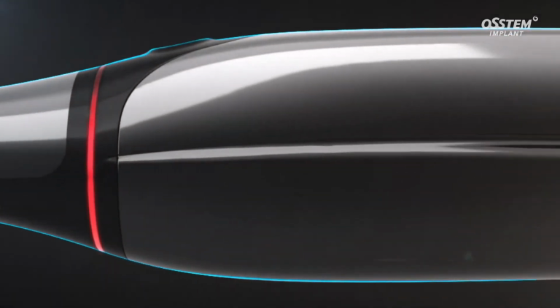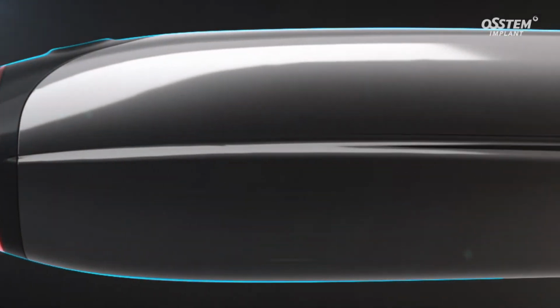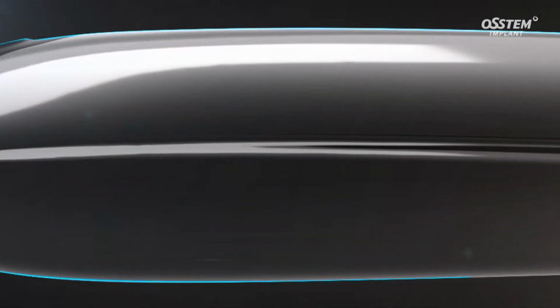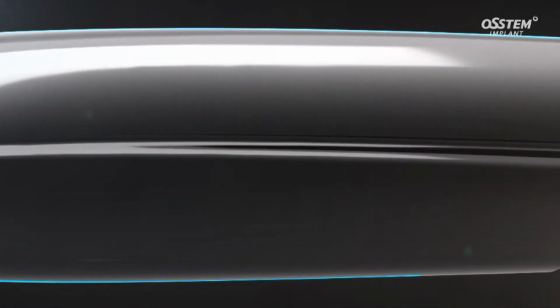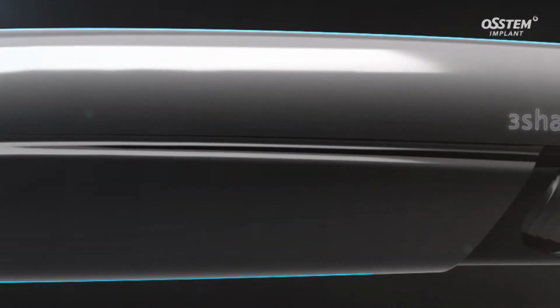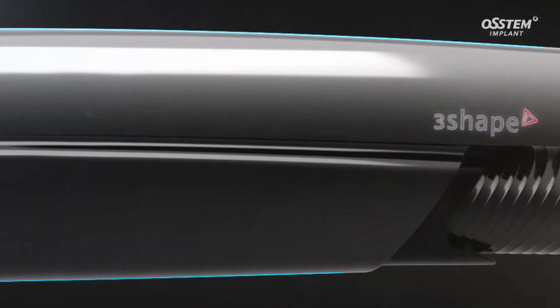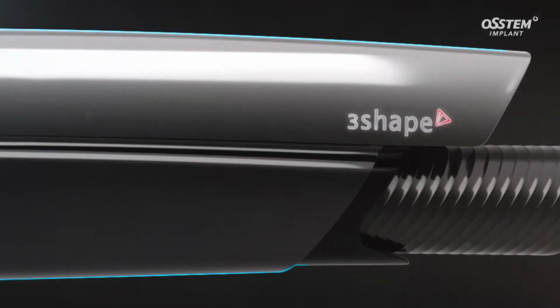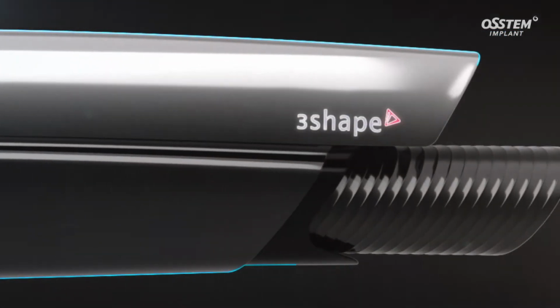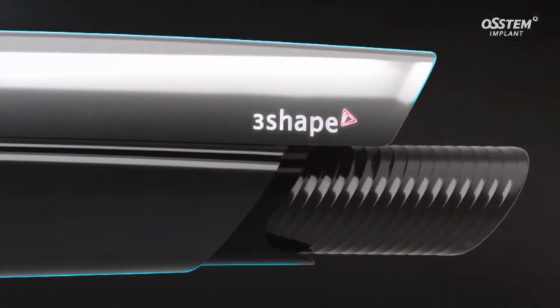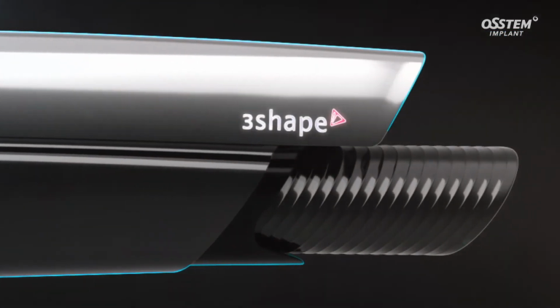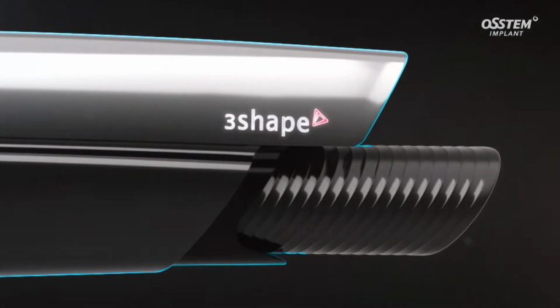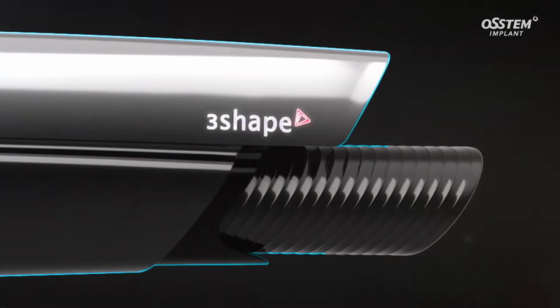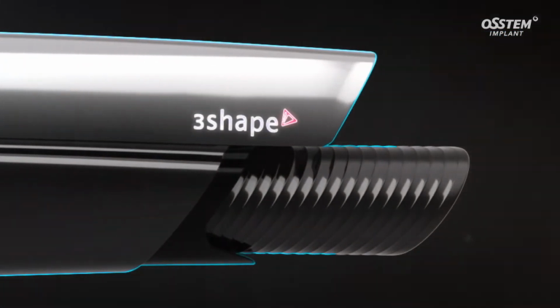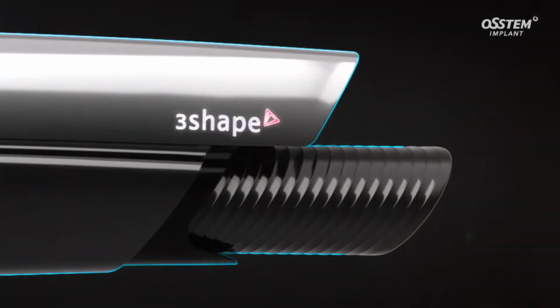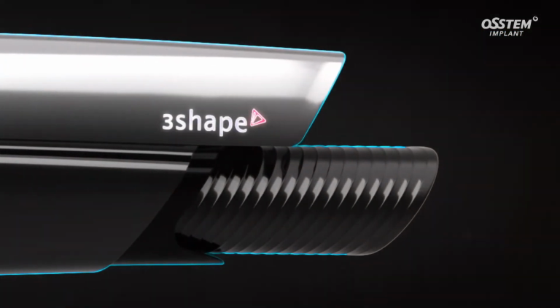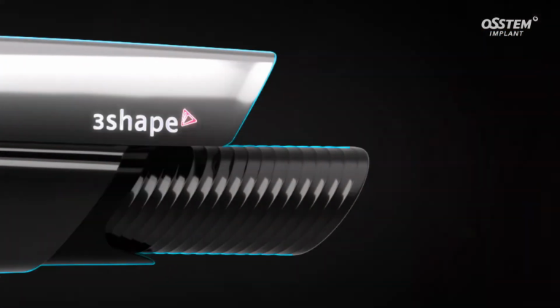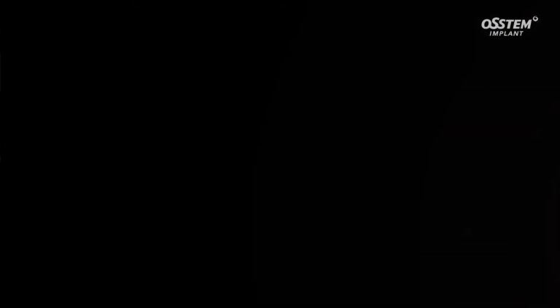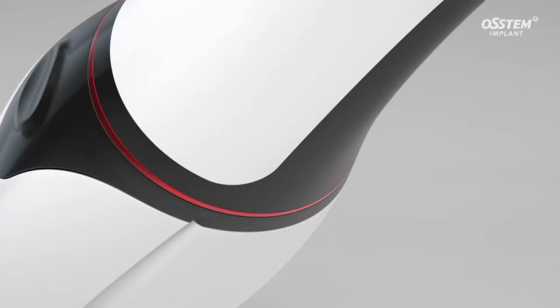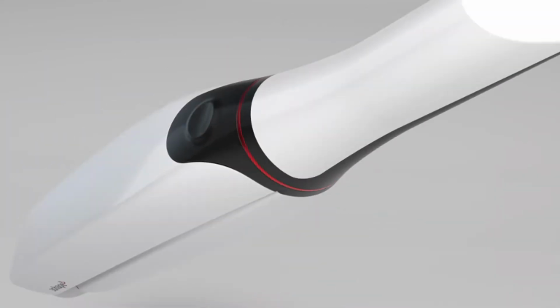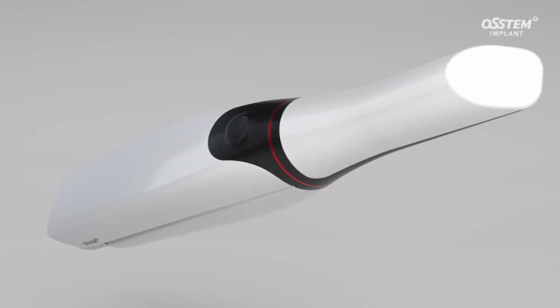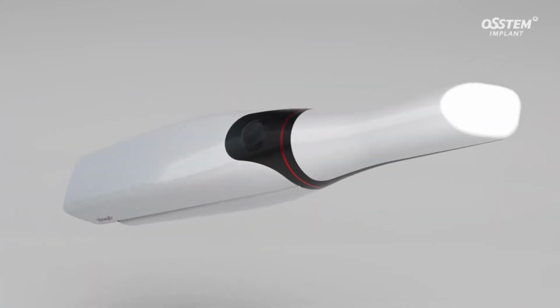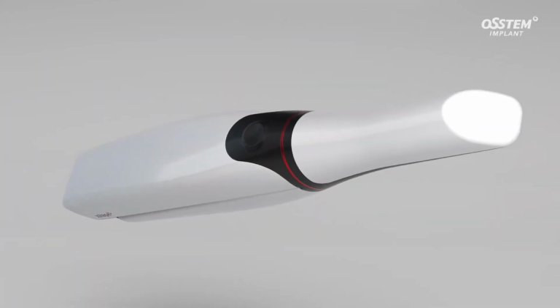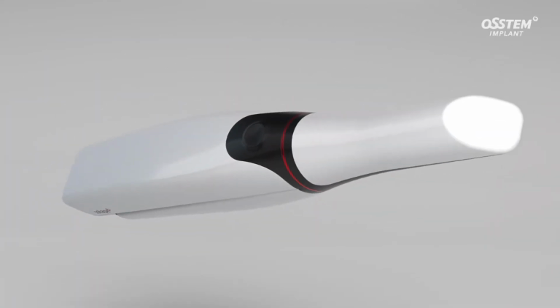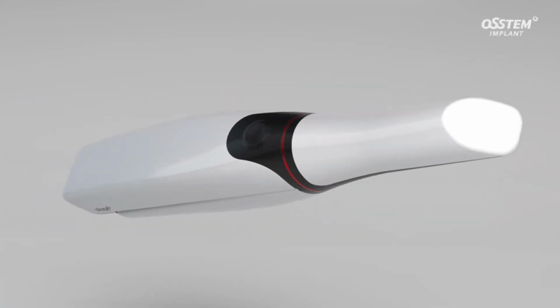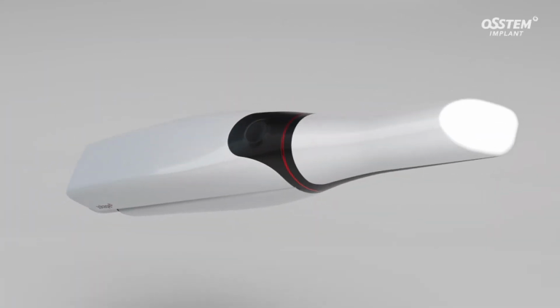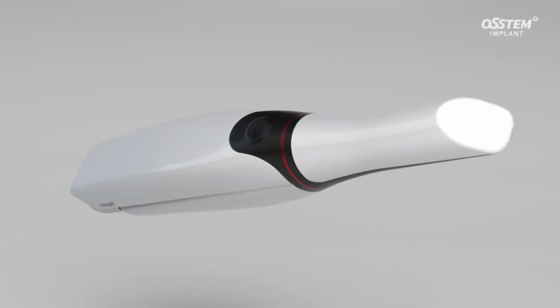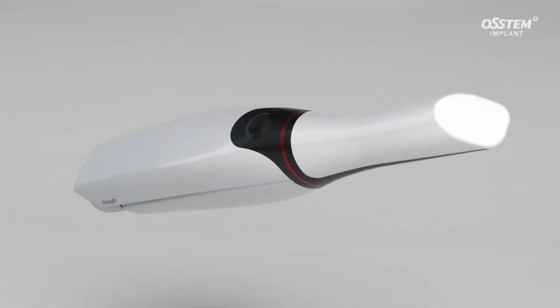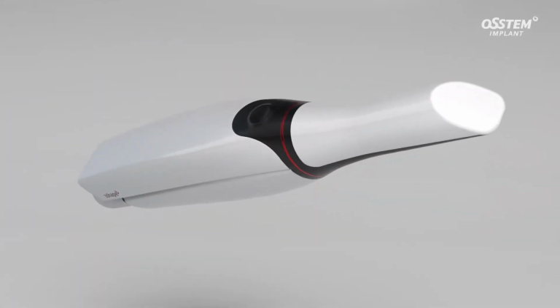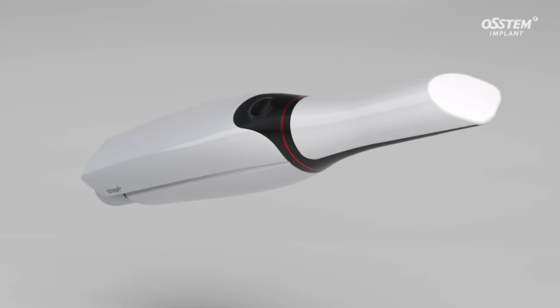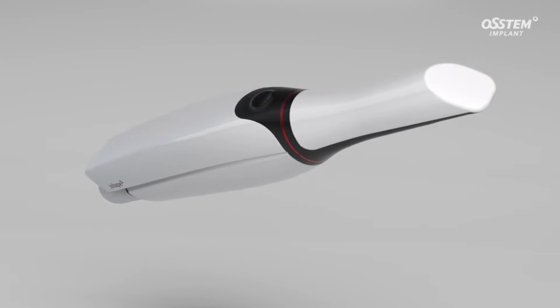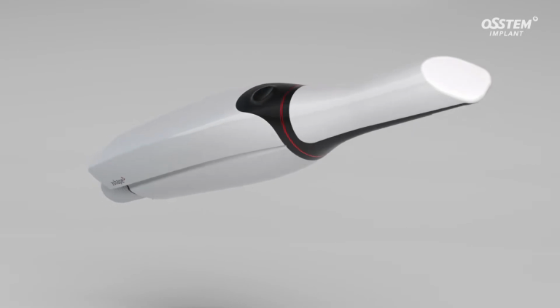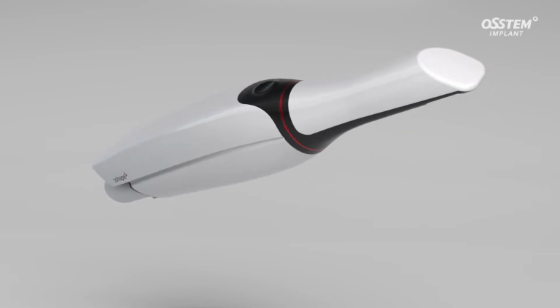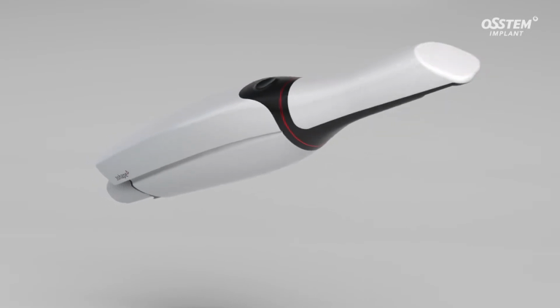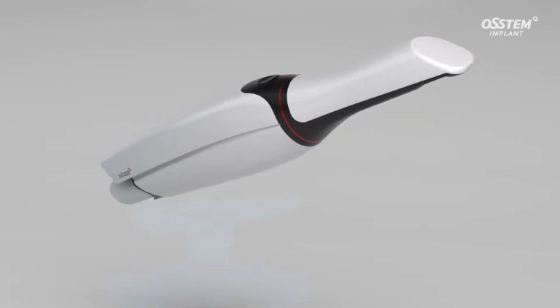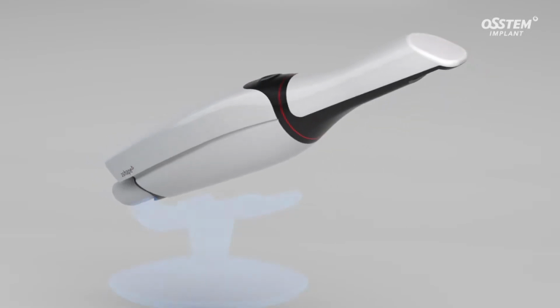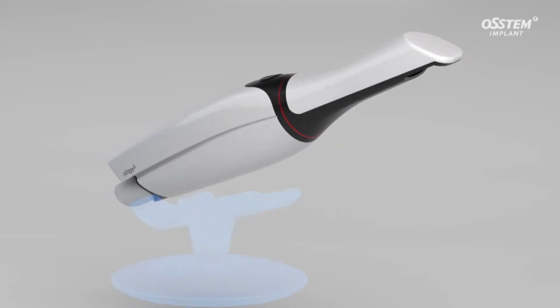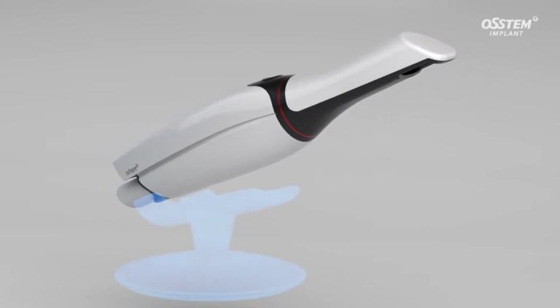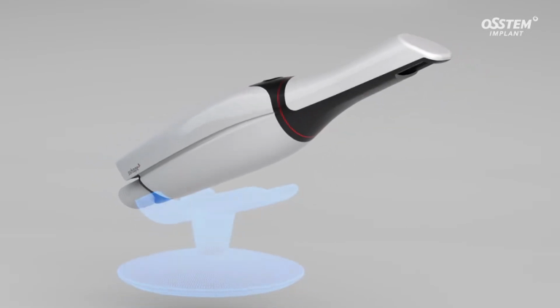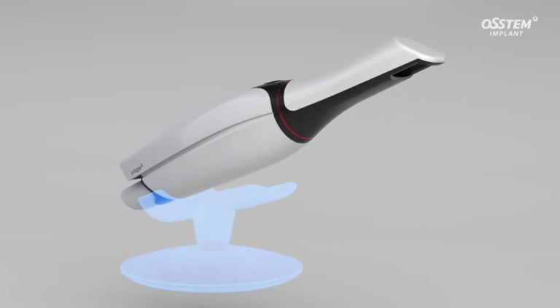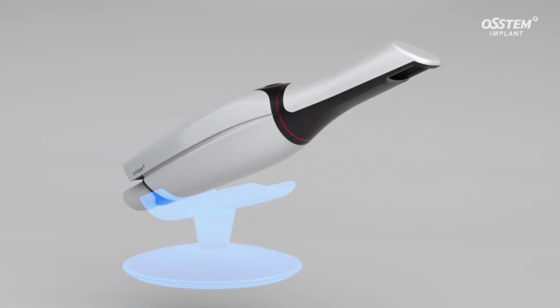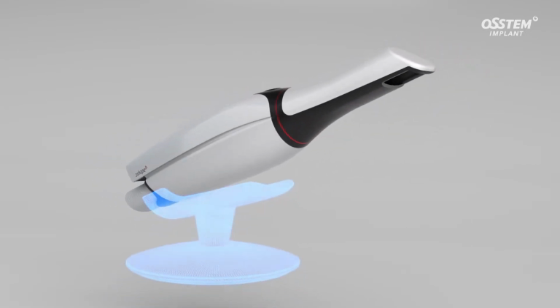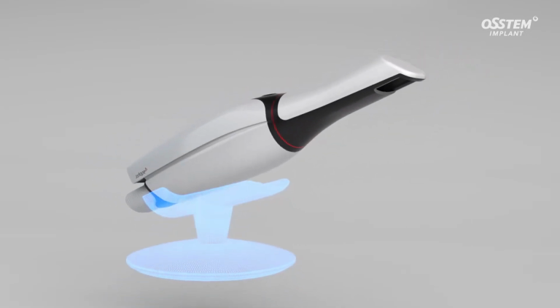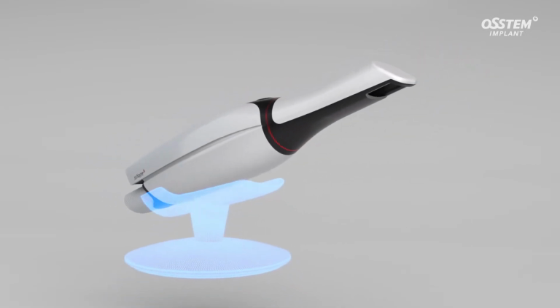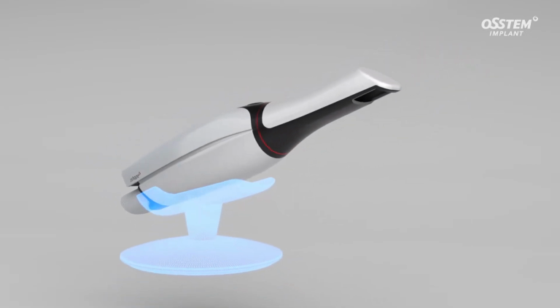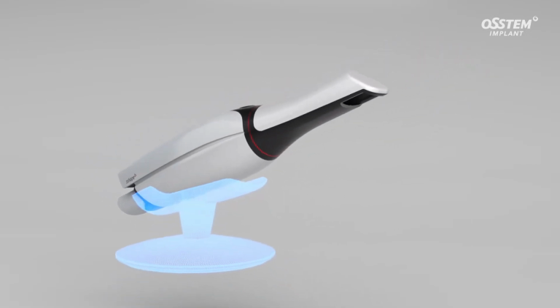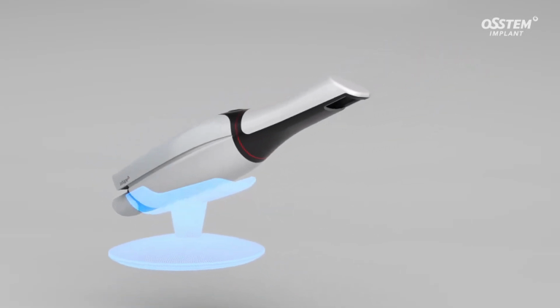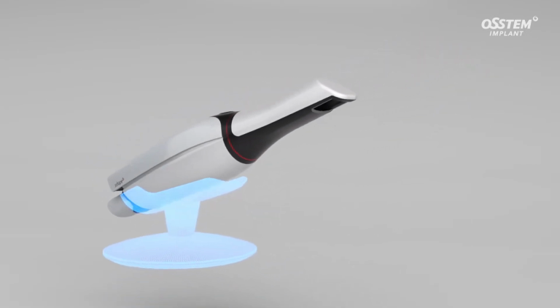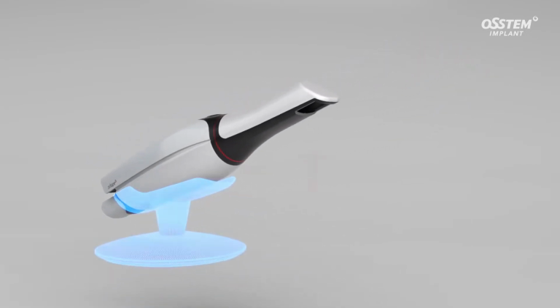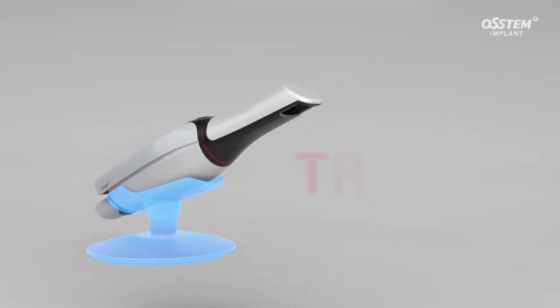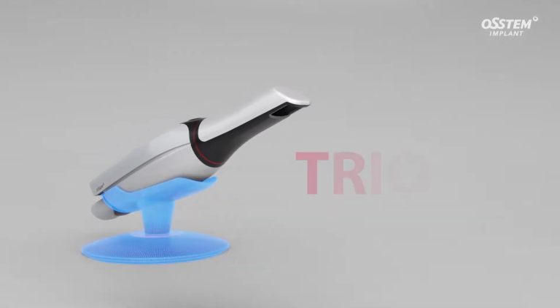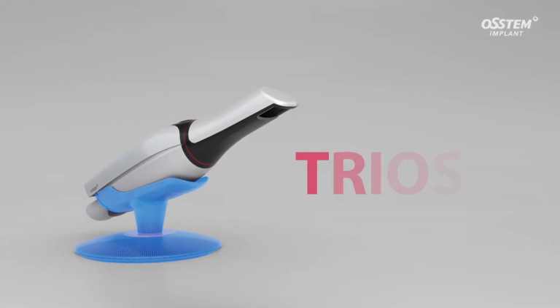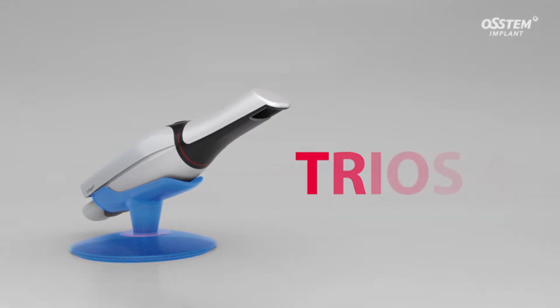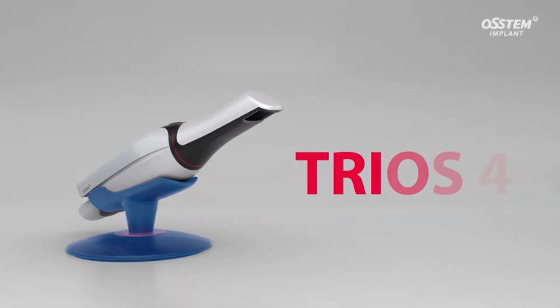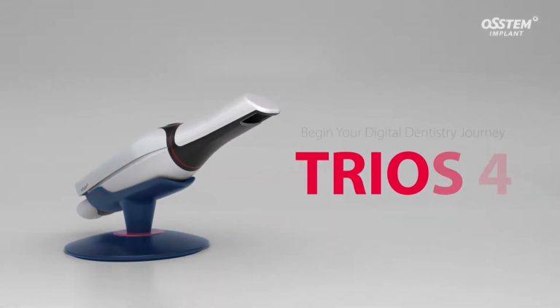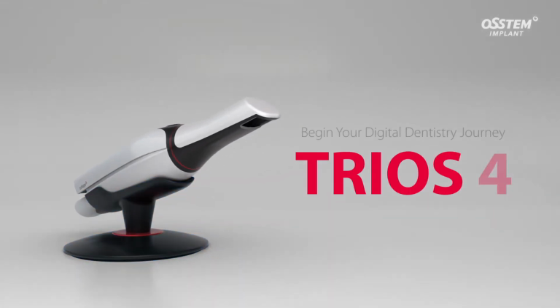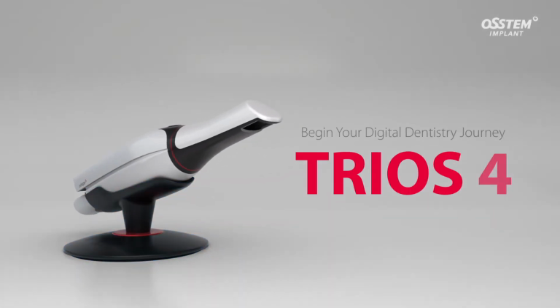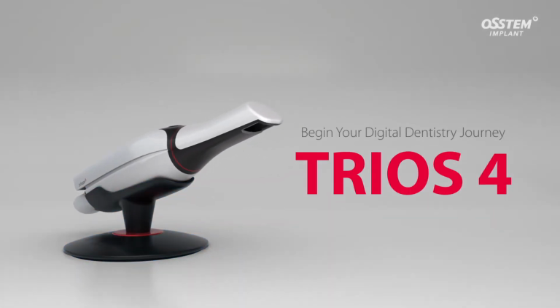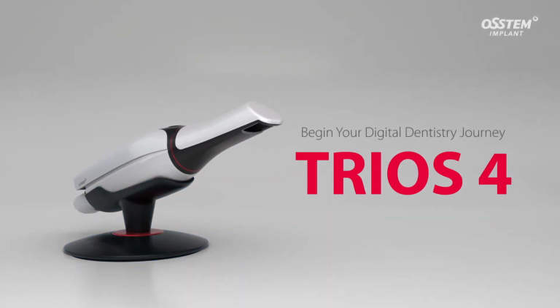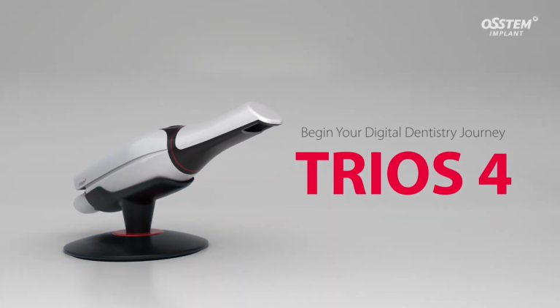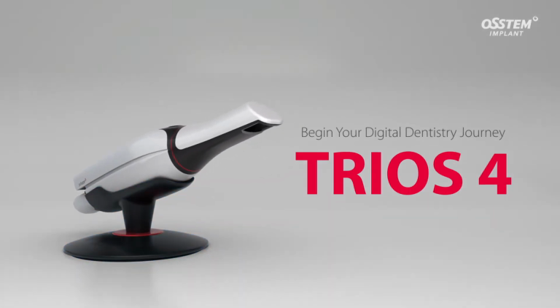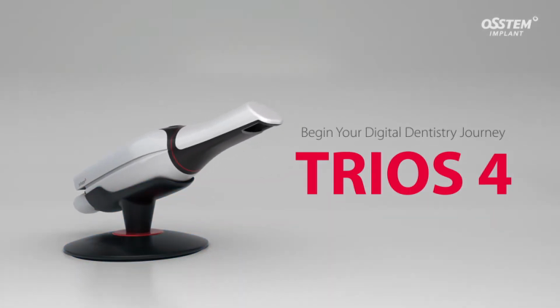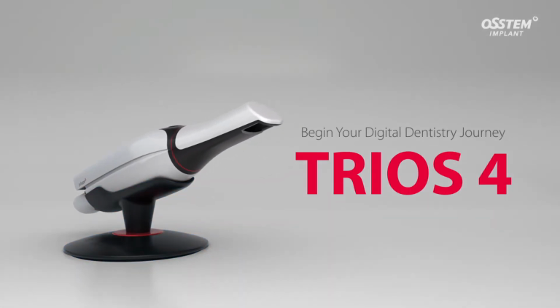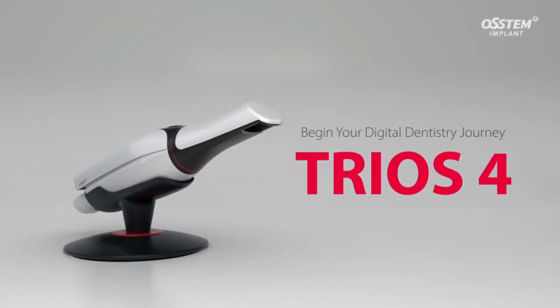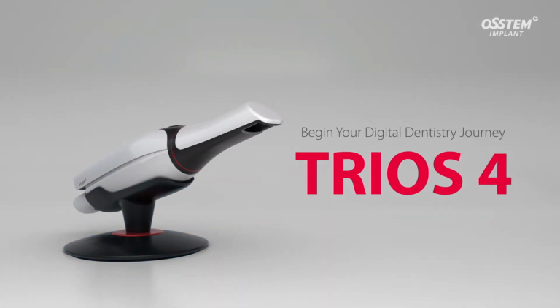Introducing the TRIOS 4, an intraoral scanner which scans and digitally replicates the oral cavity in three dimensions.